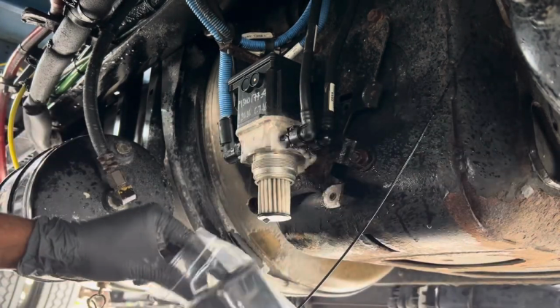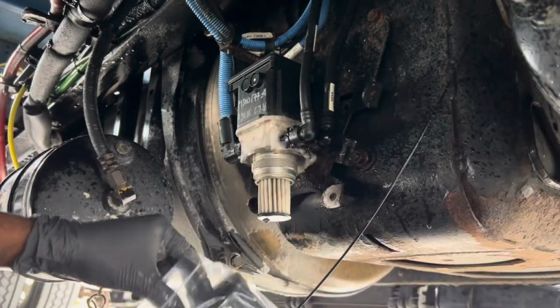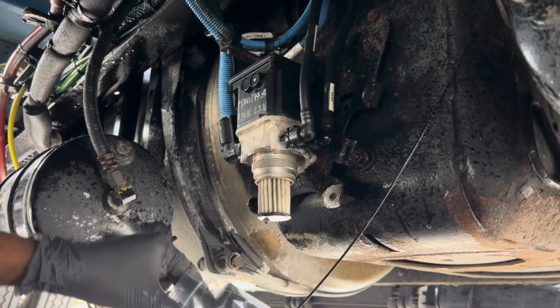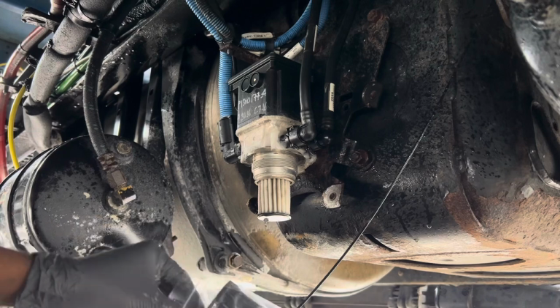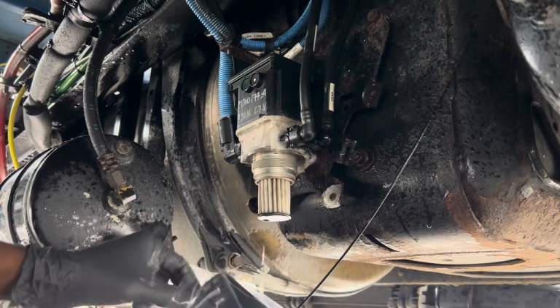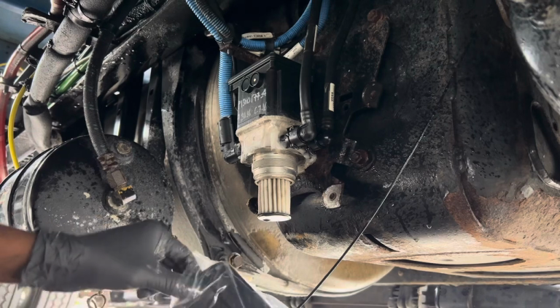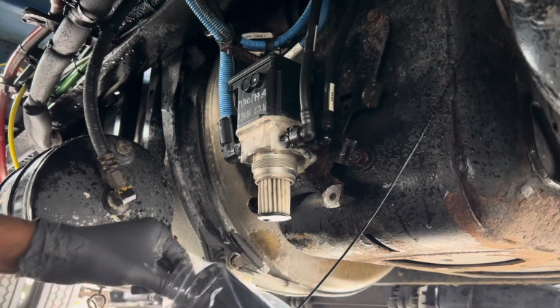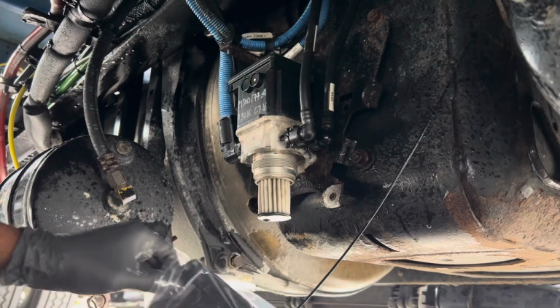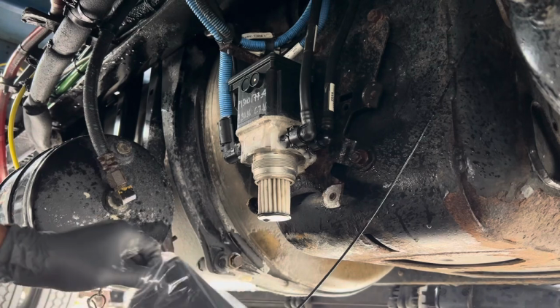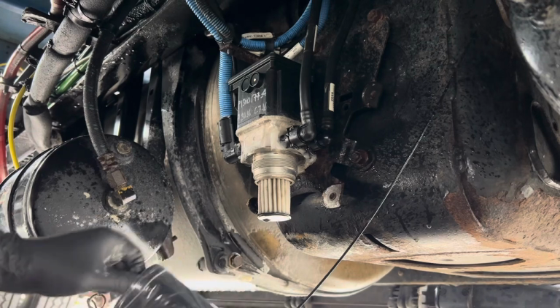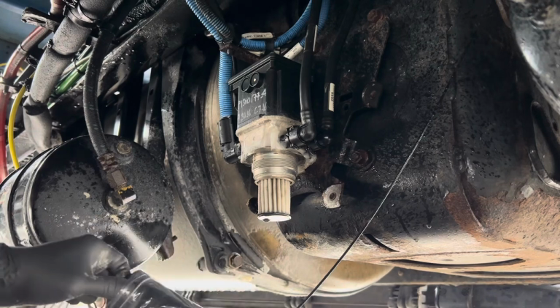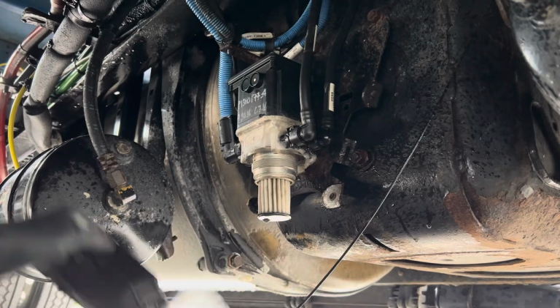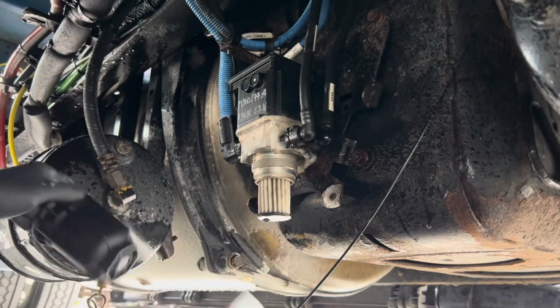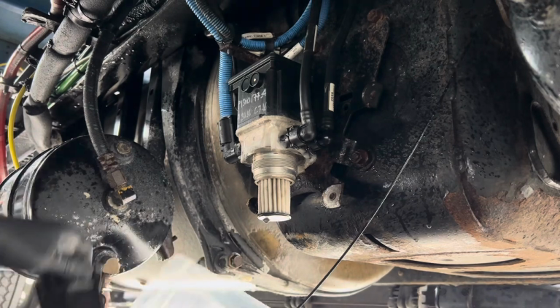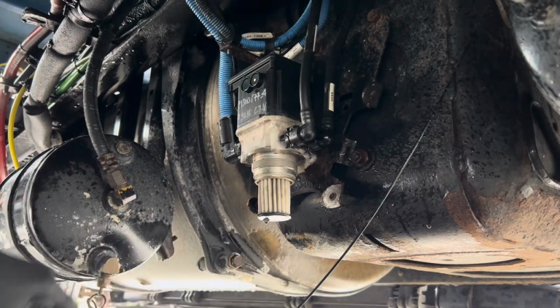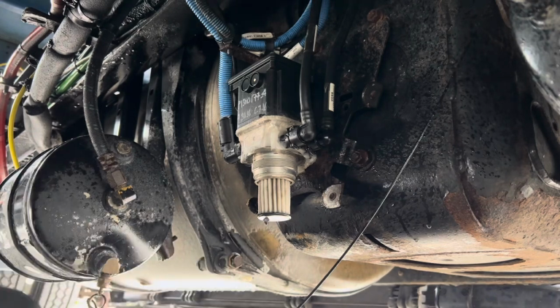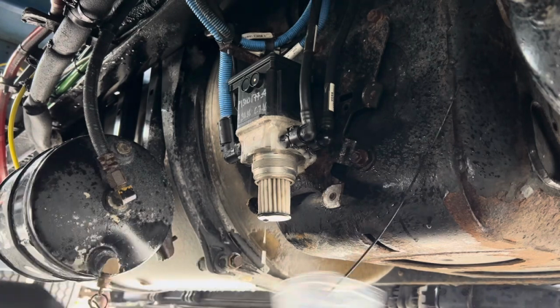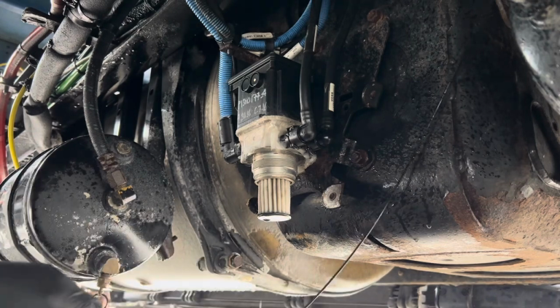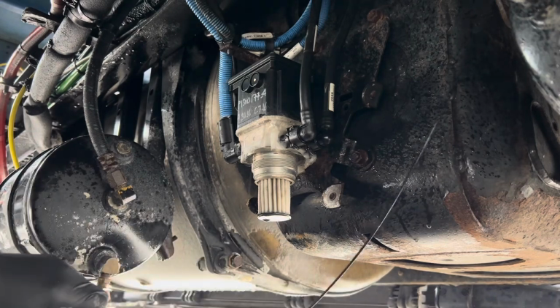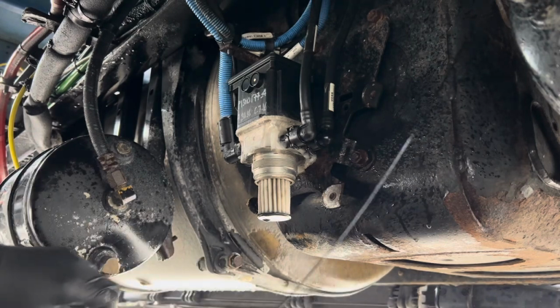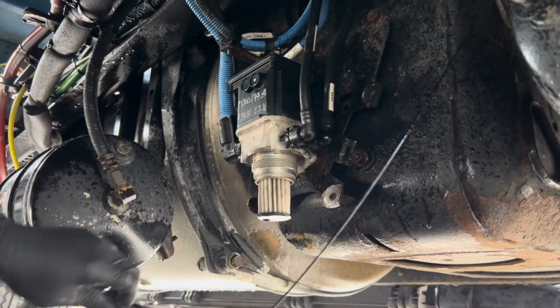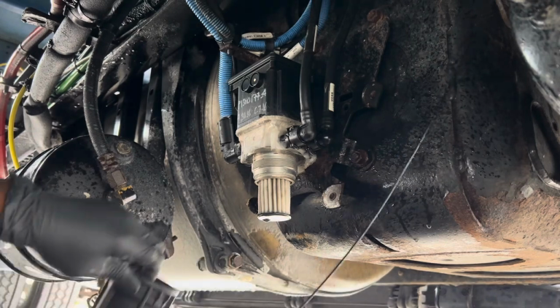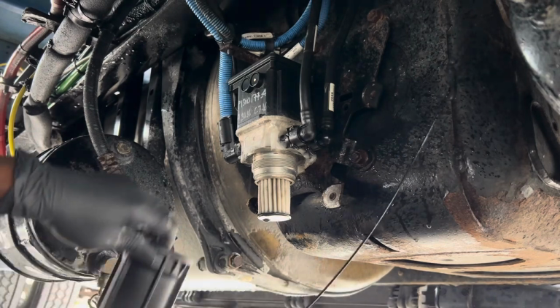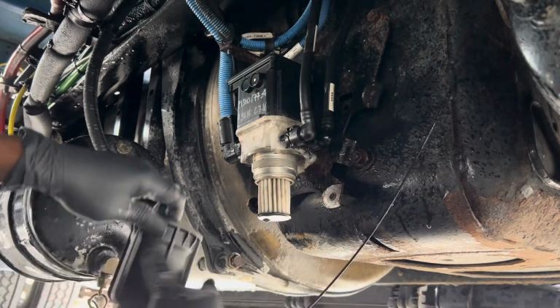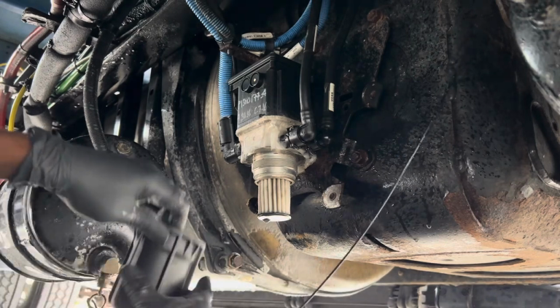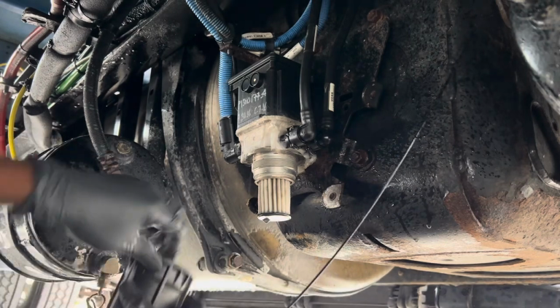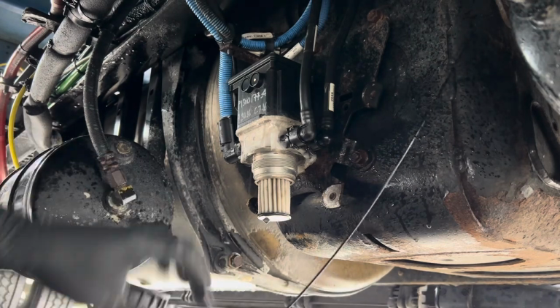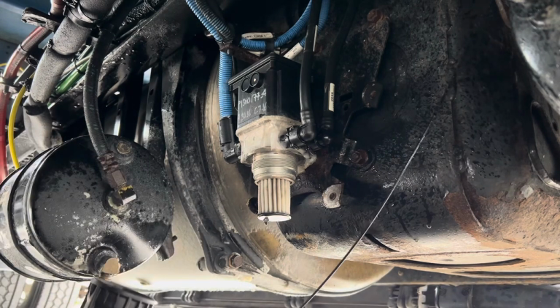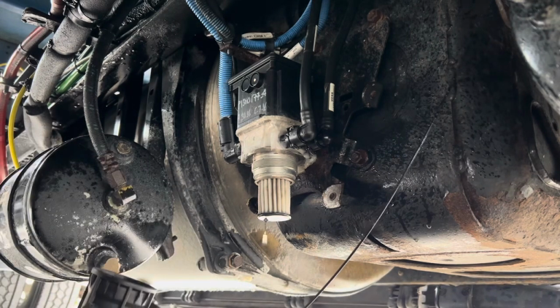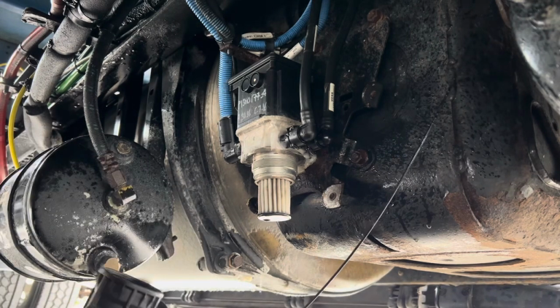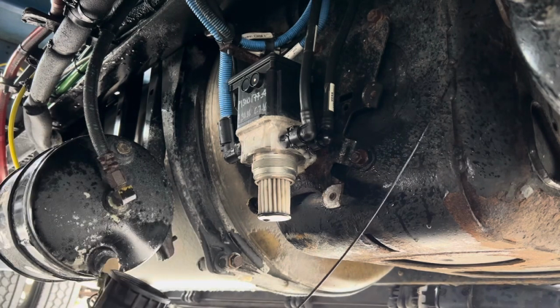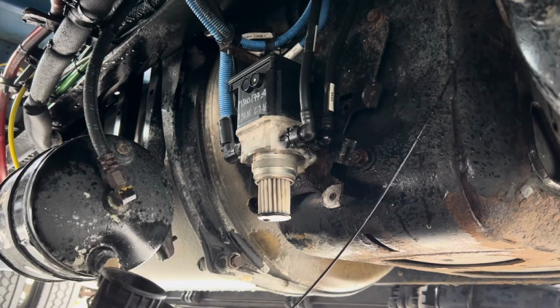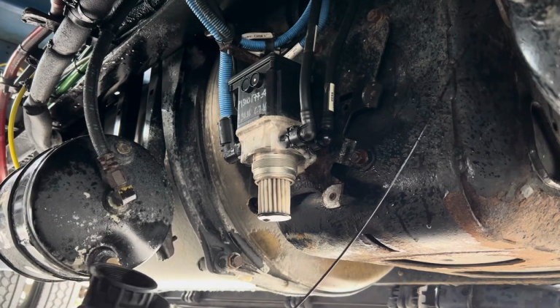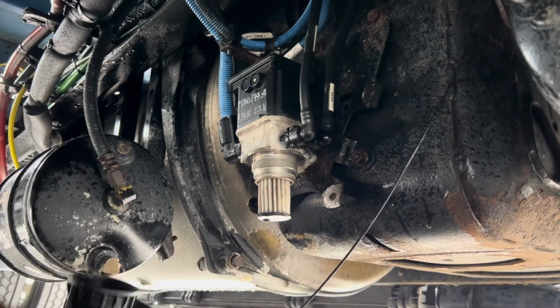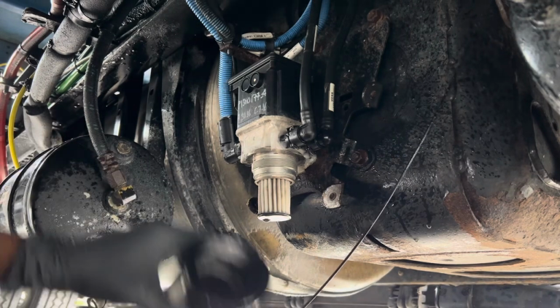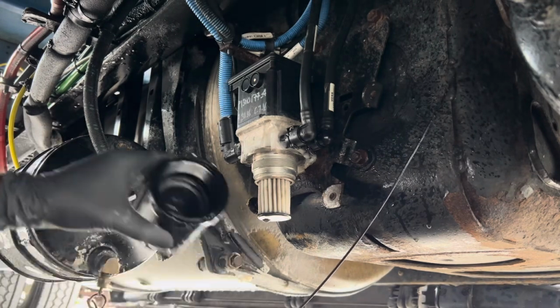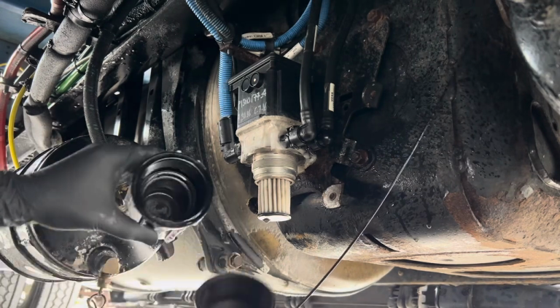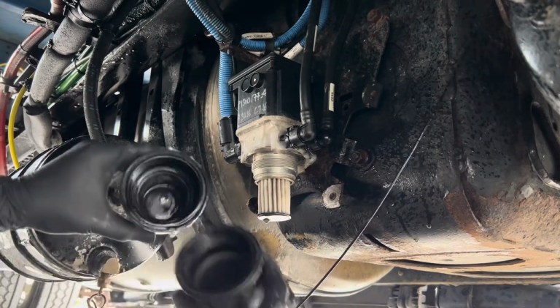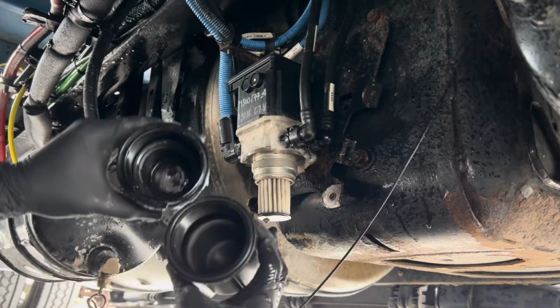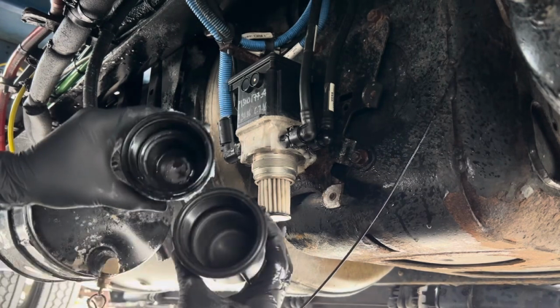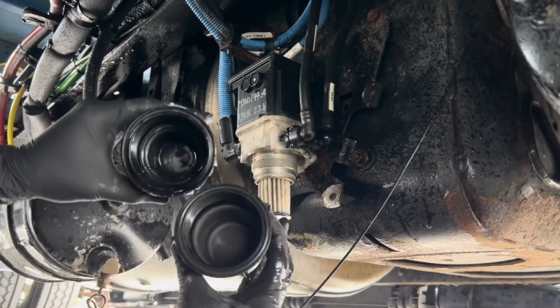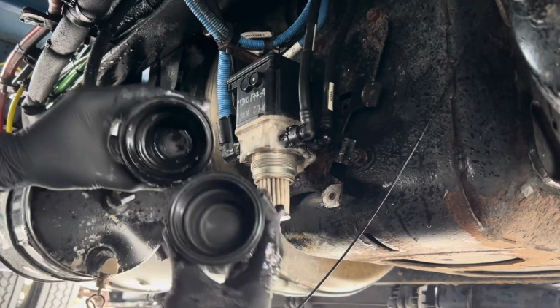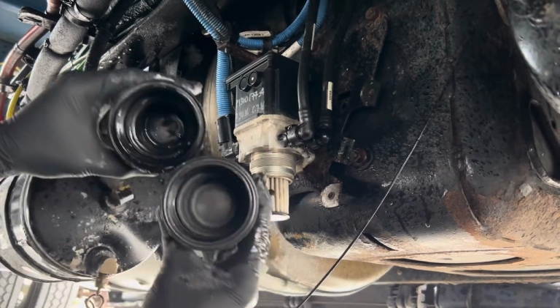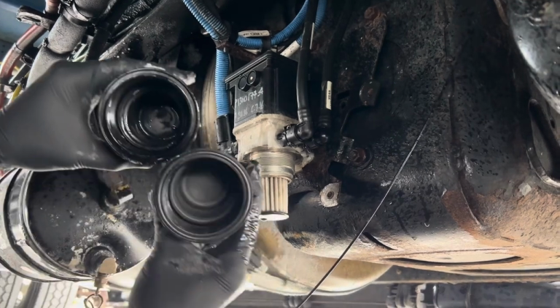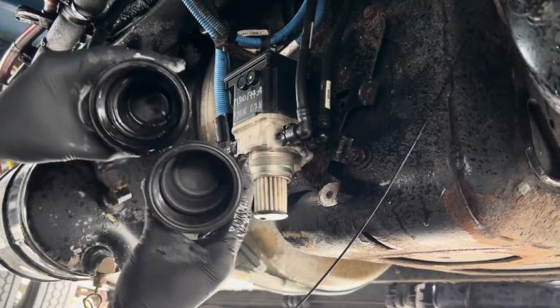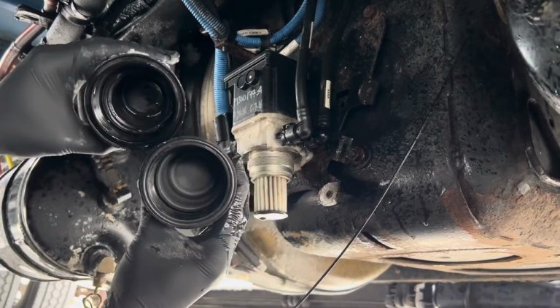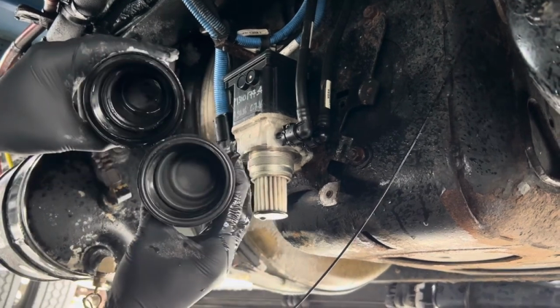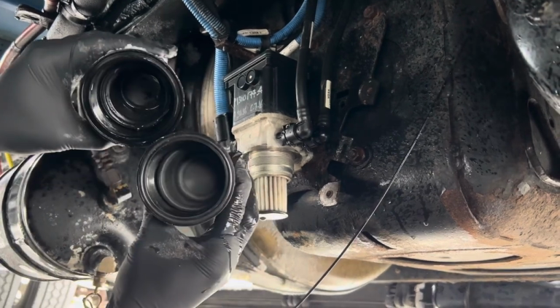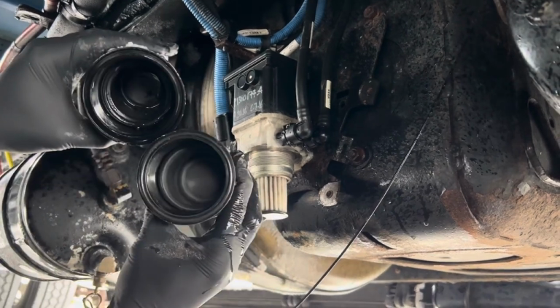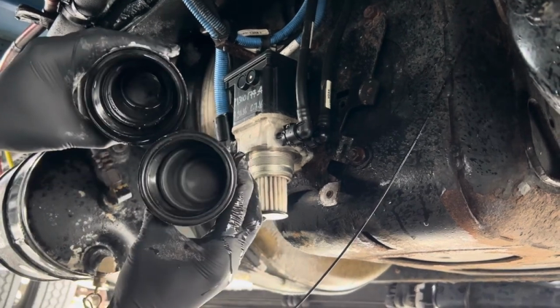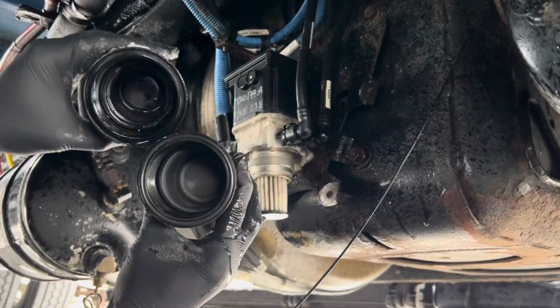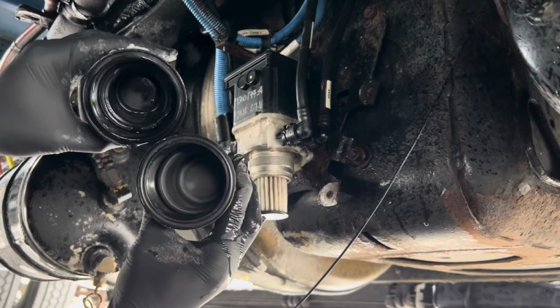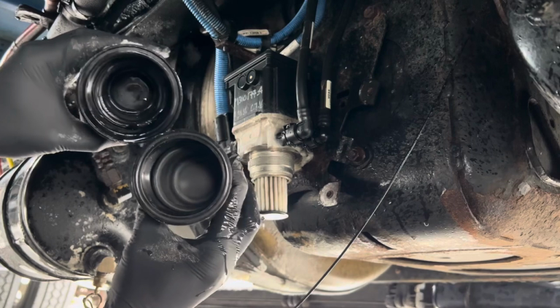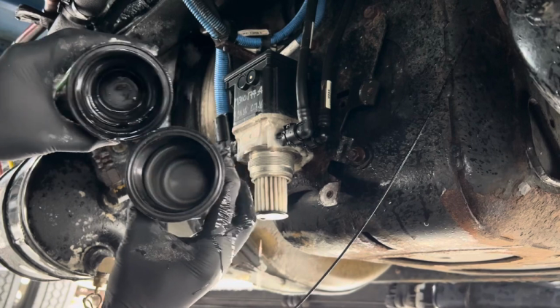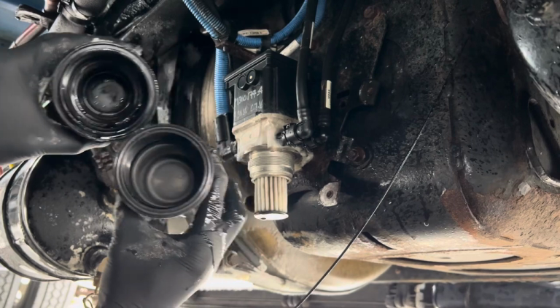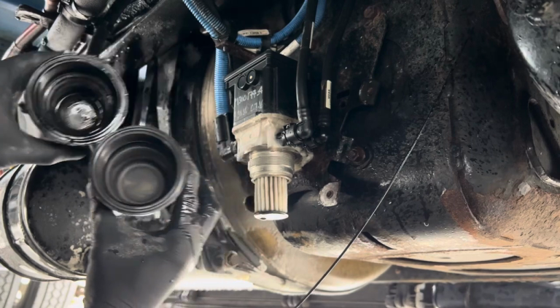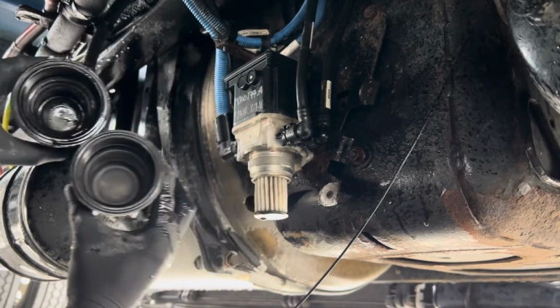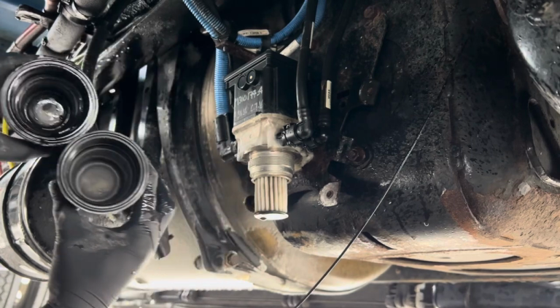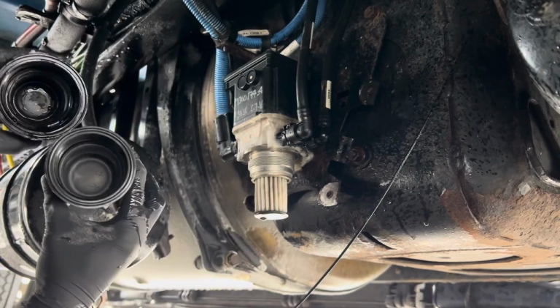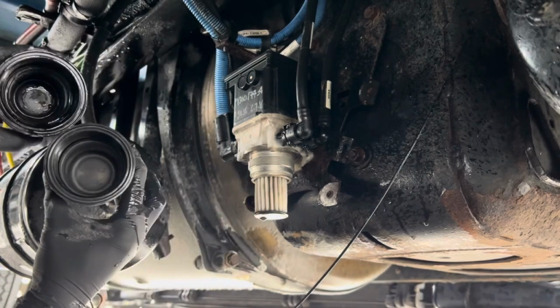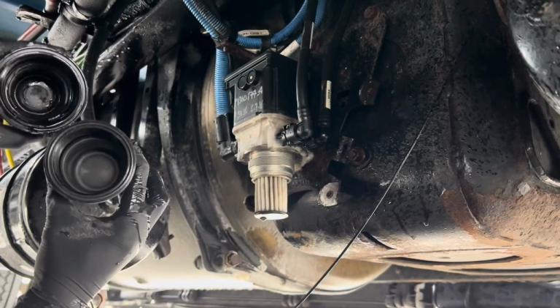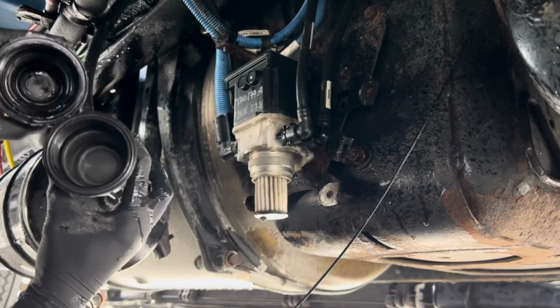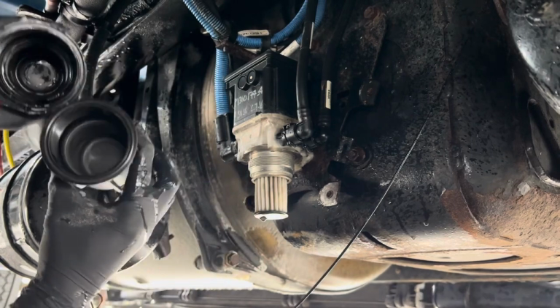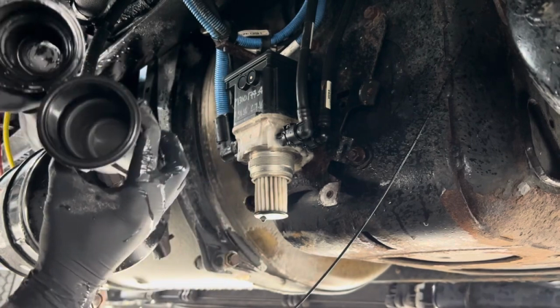That's because the DEF fluid was just spraying everywhere. So it's a good thing to sometimes get up under your truck every now and then — like once or twice a week — and do a pre-trip inspection under your truck.